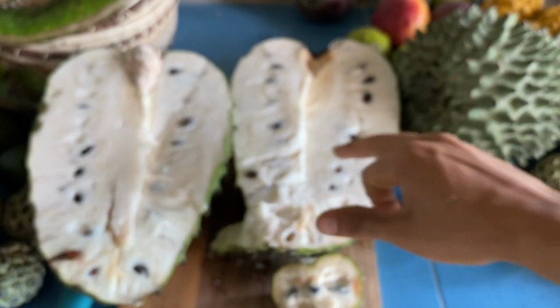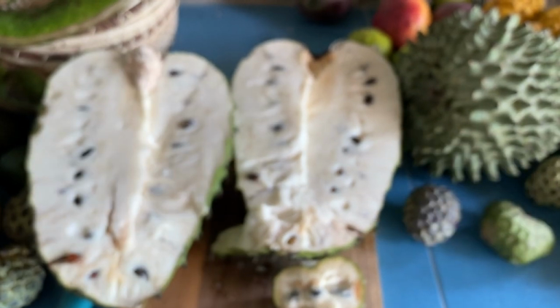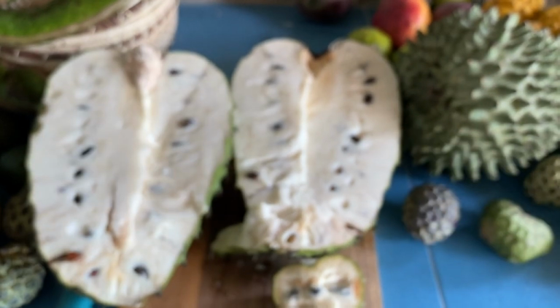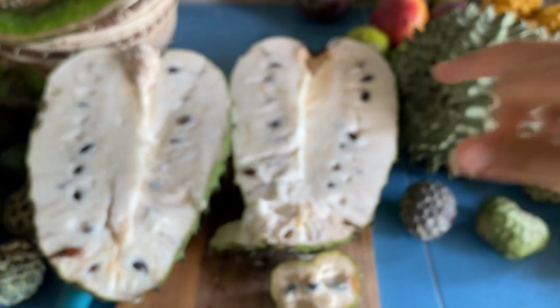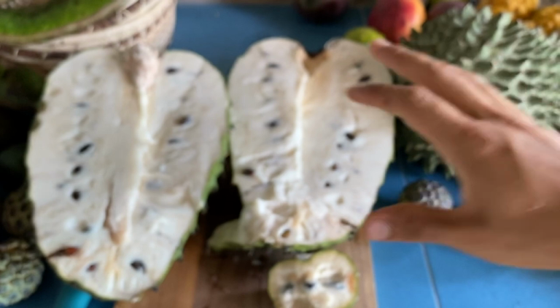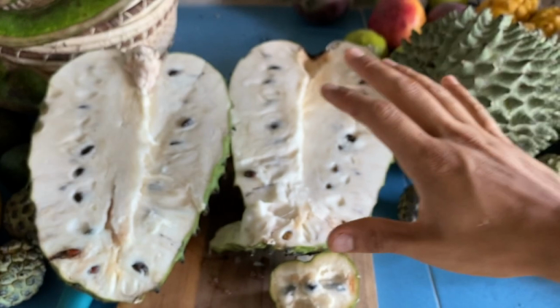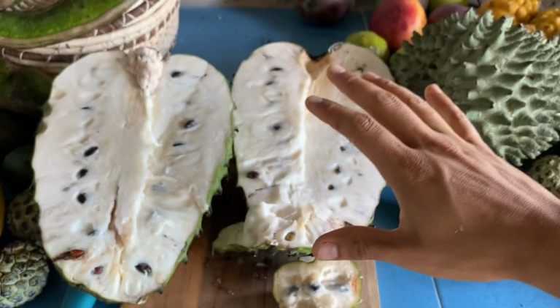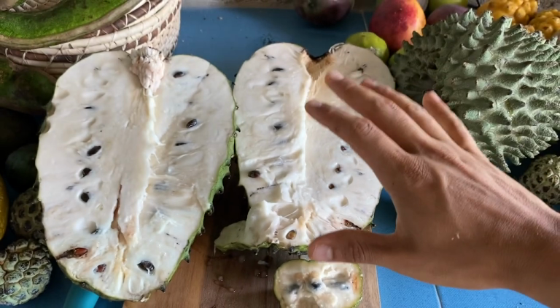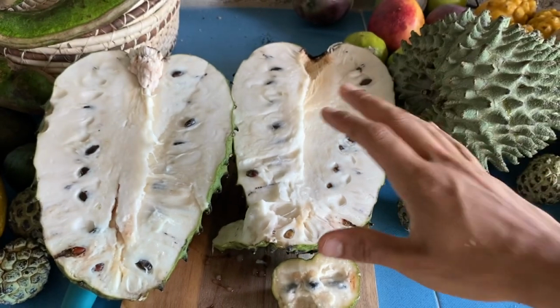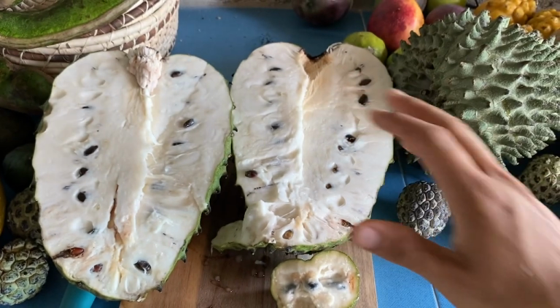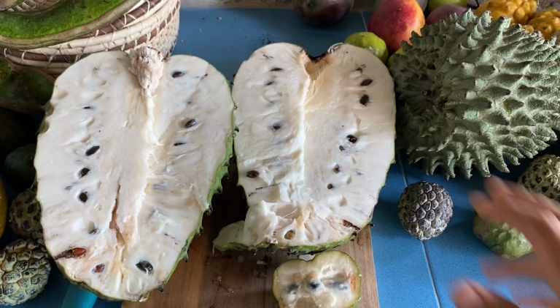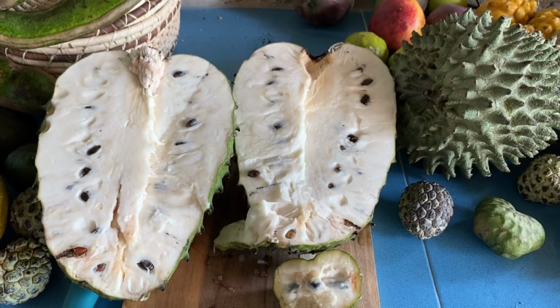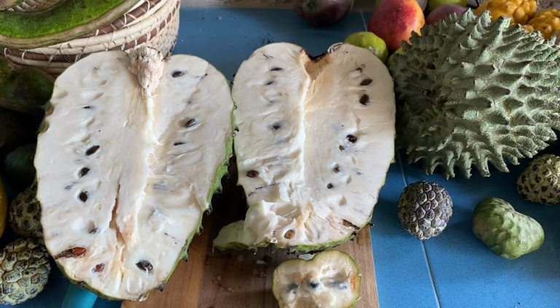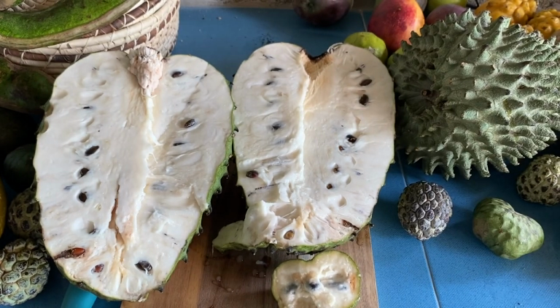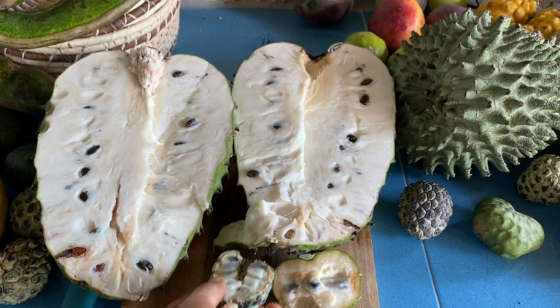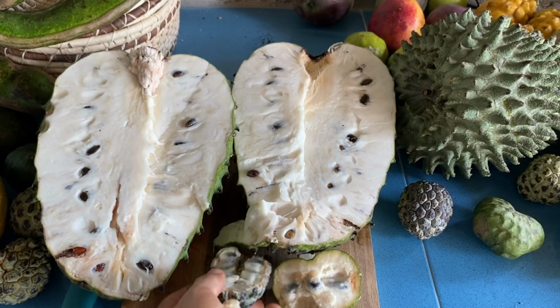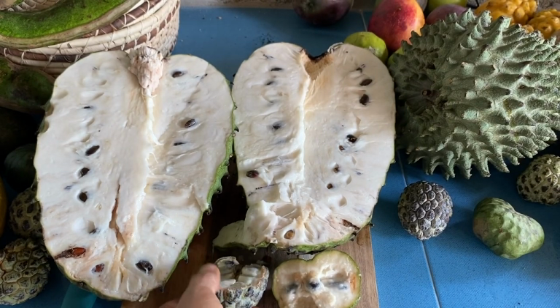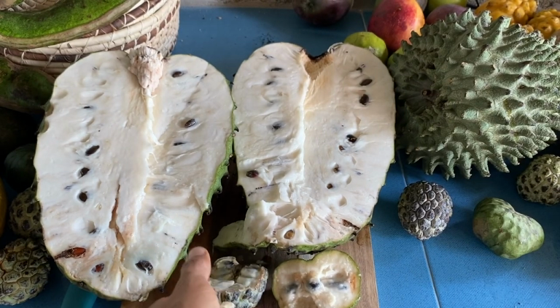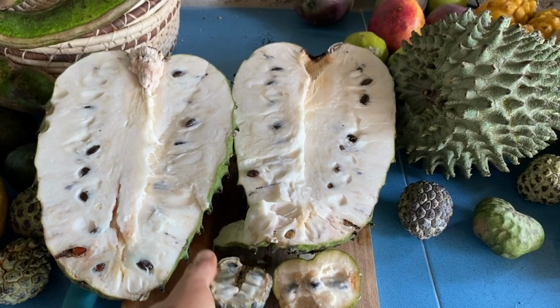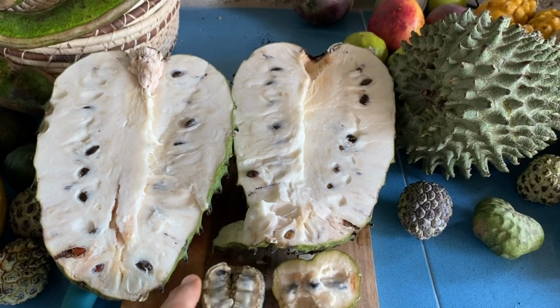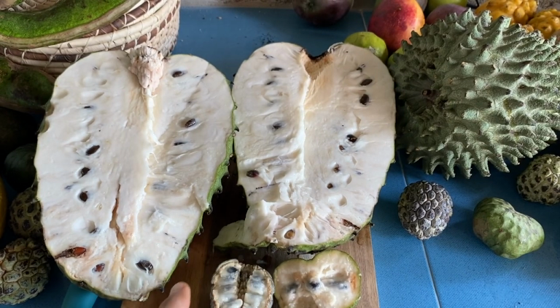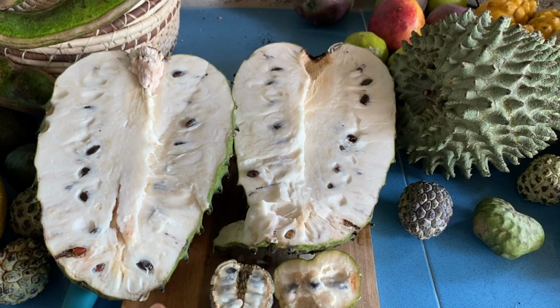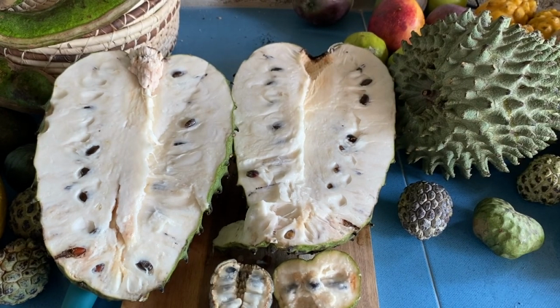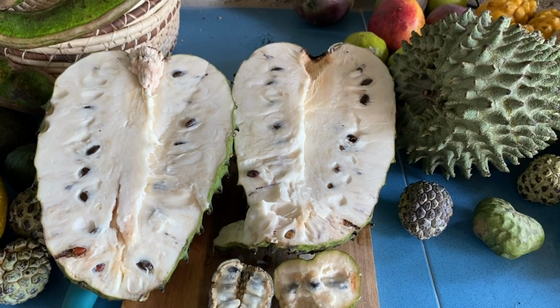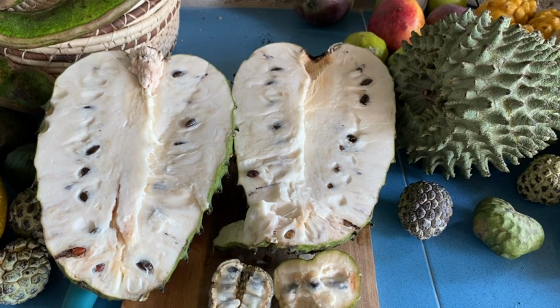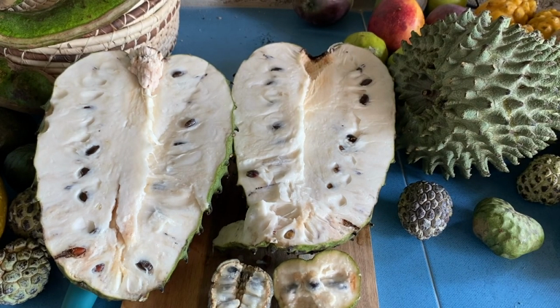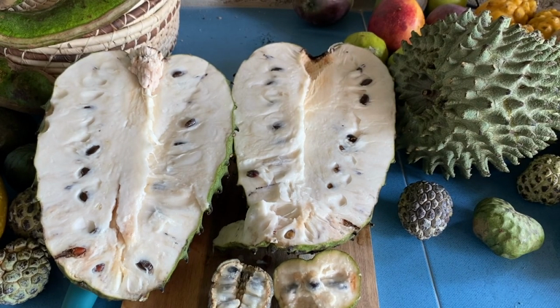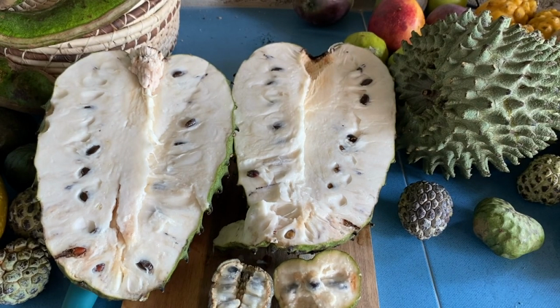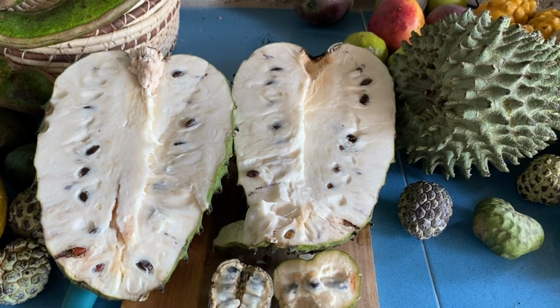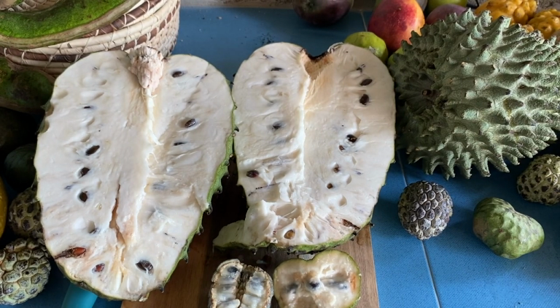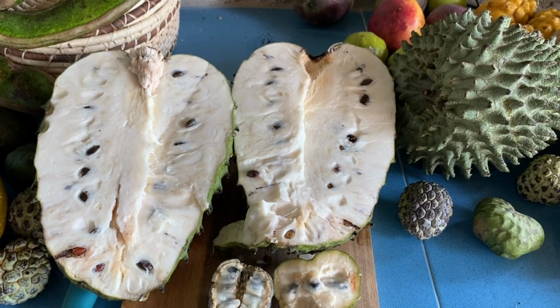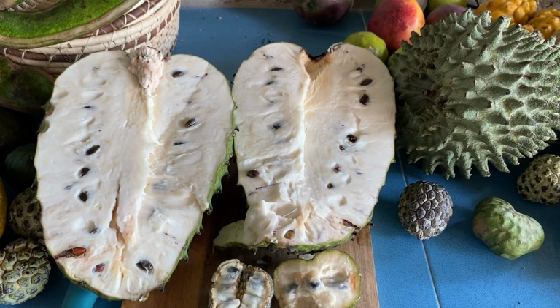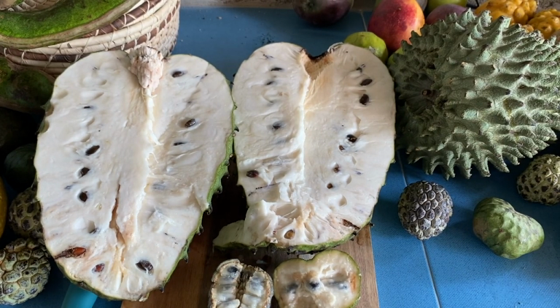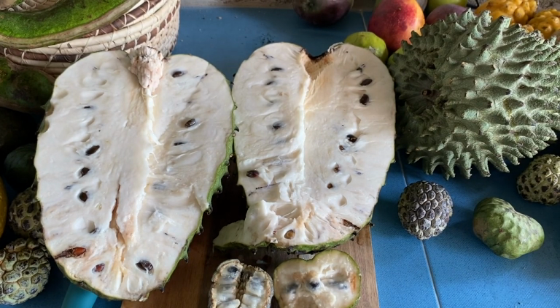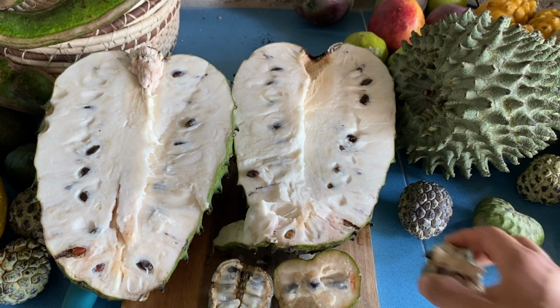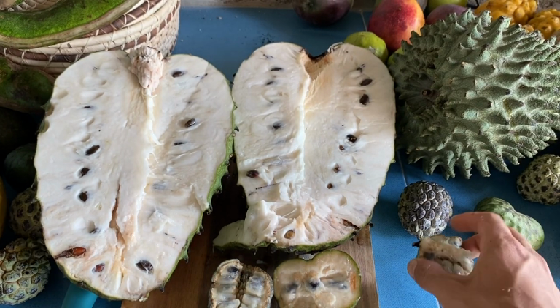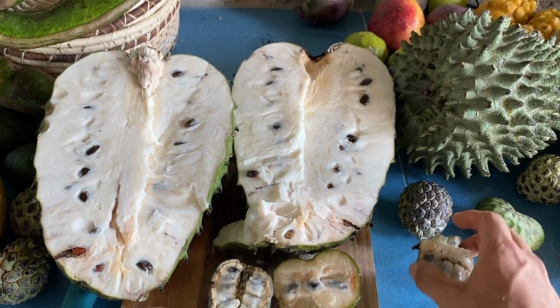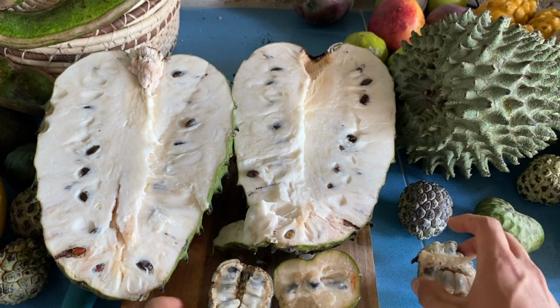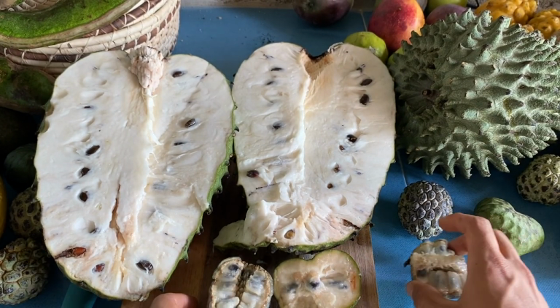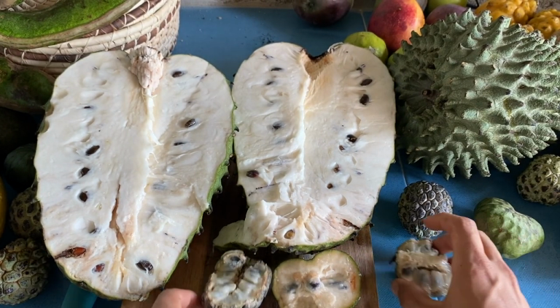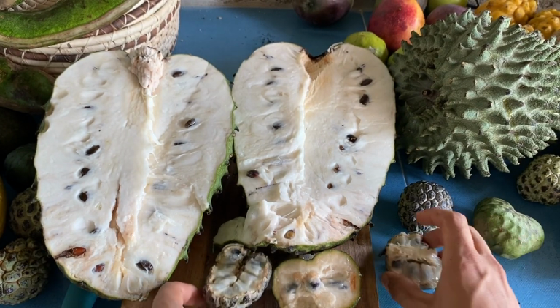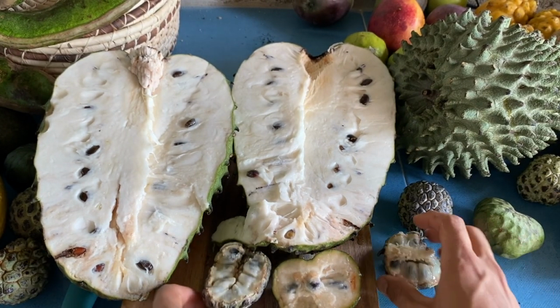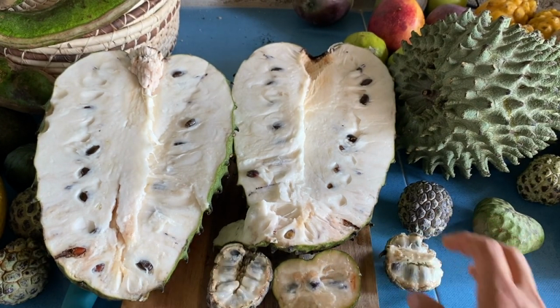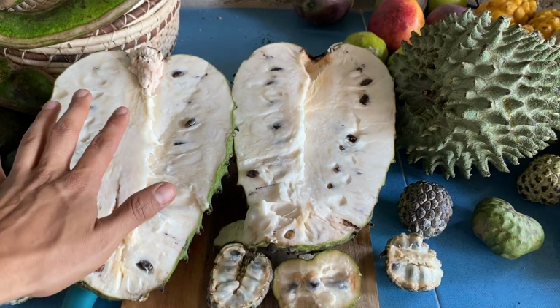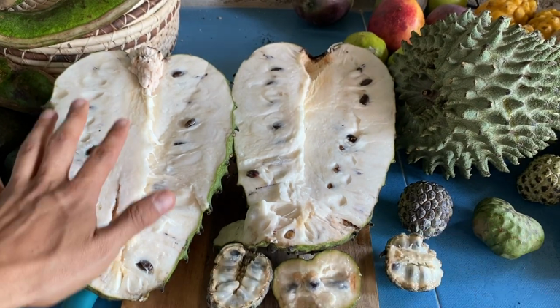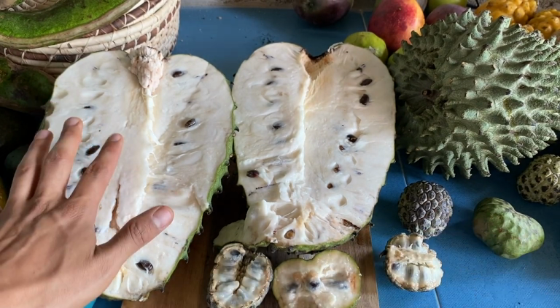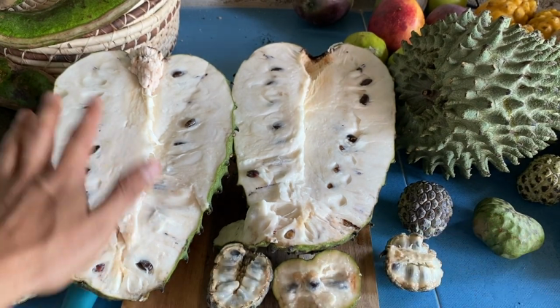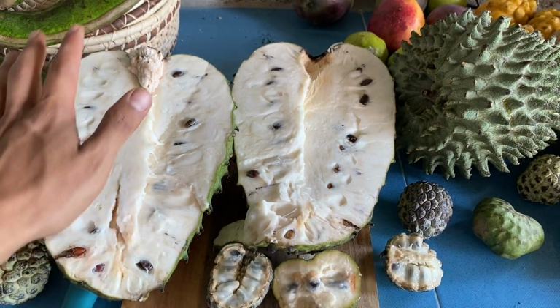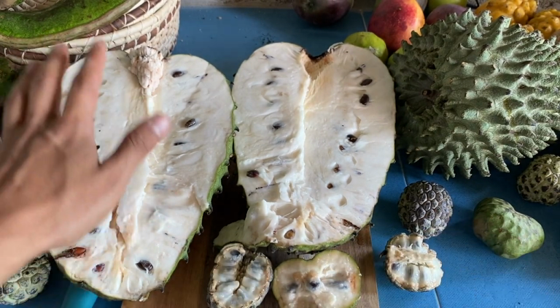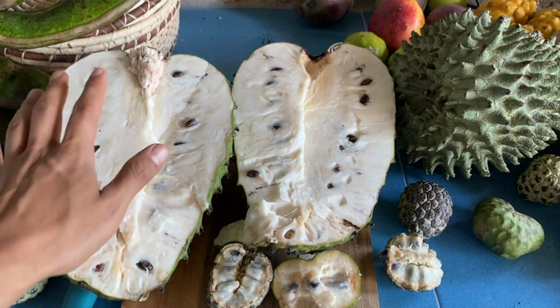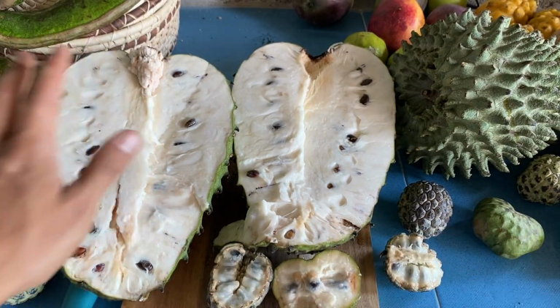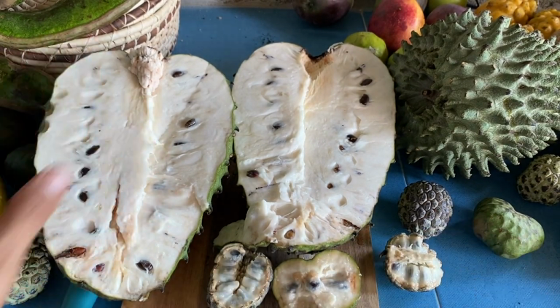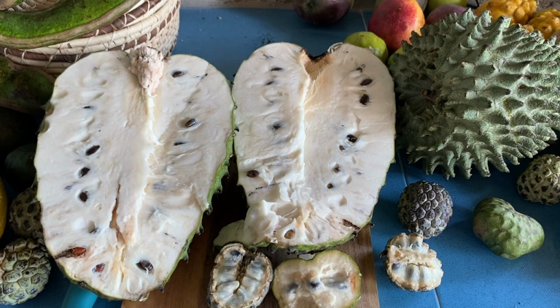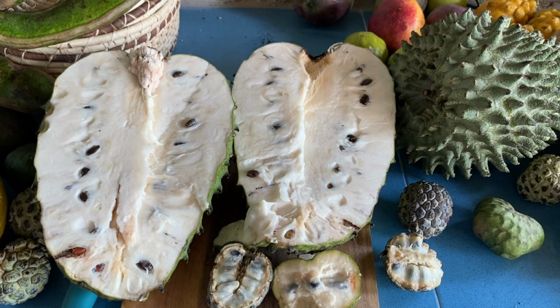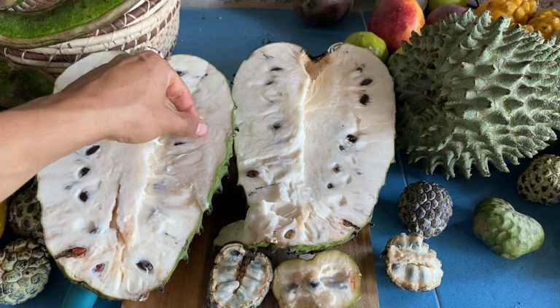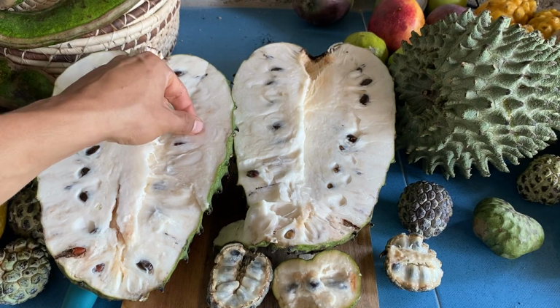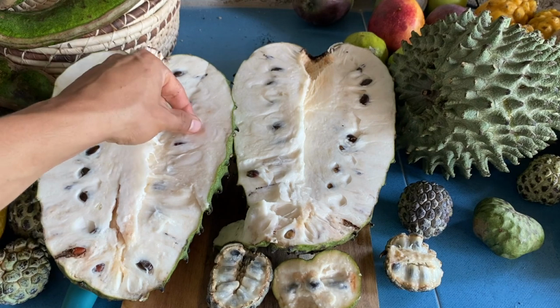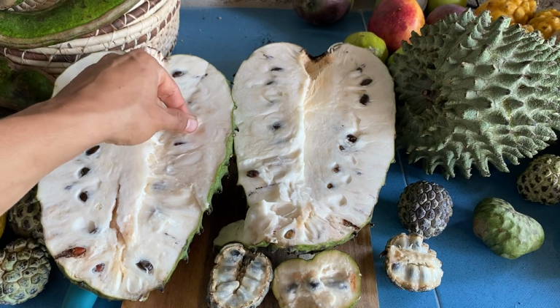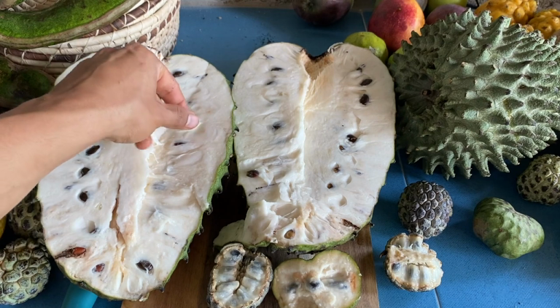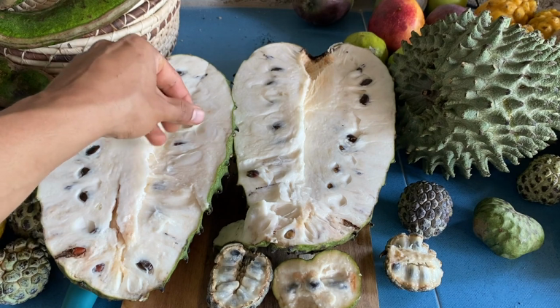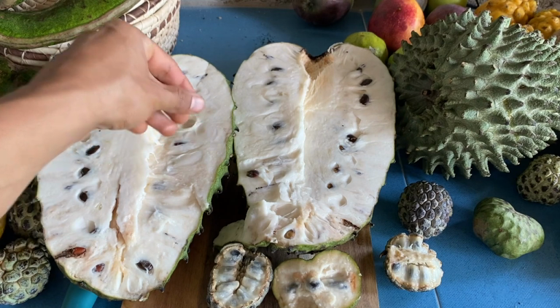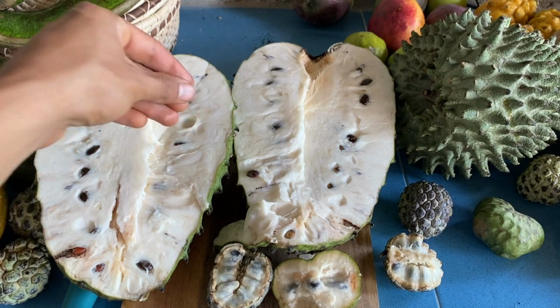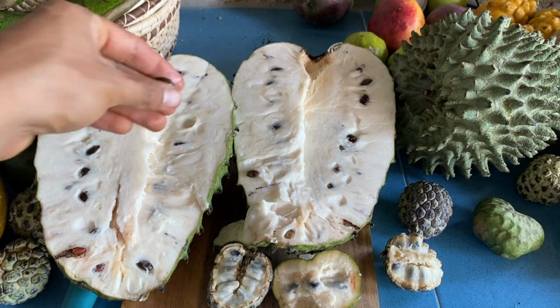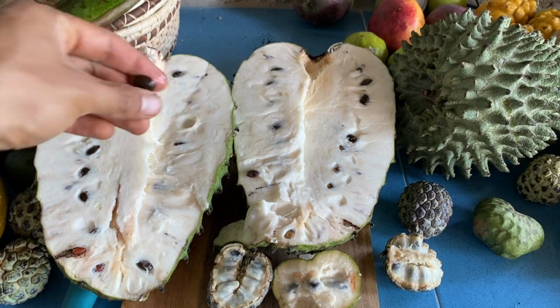I really love guanábana — it's probably one of my favorites. I love sugar apple too, but this fruit is just so healthy for you. I want to show you the seeds.